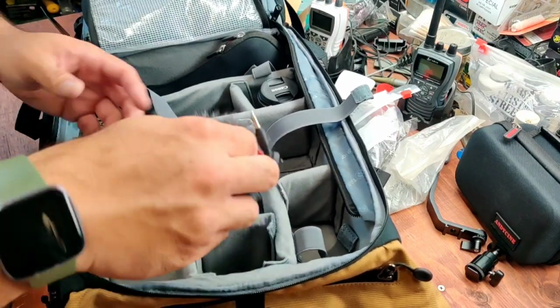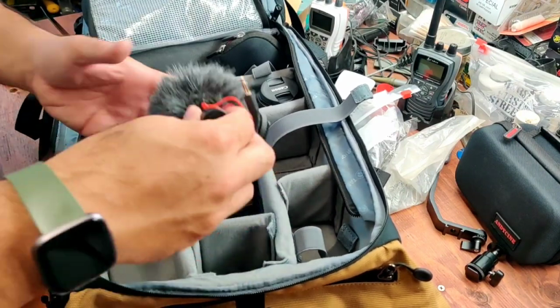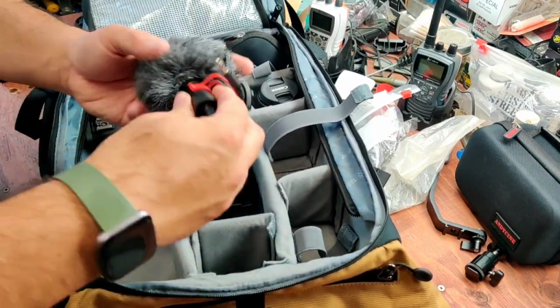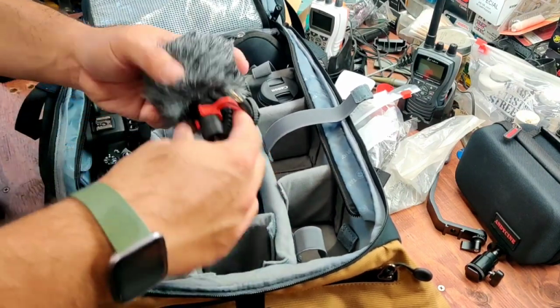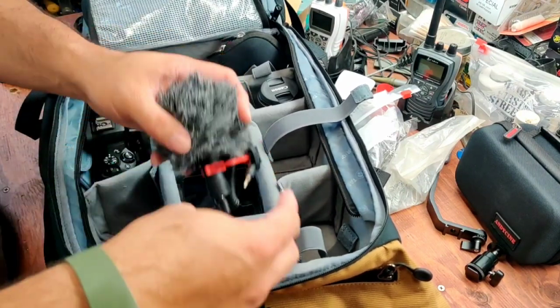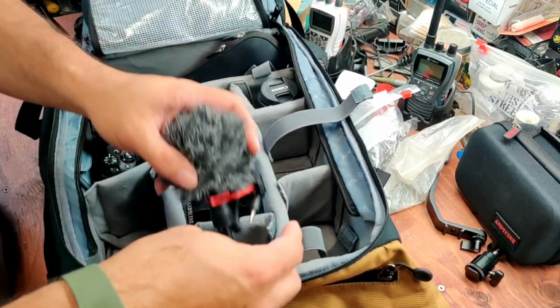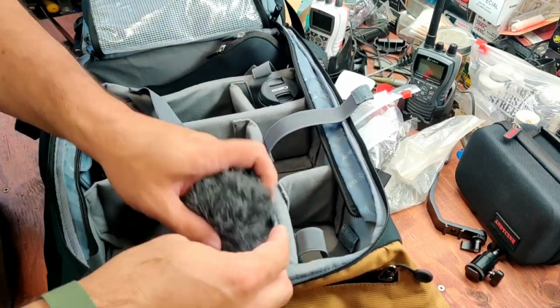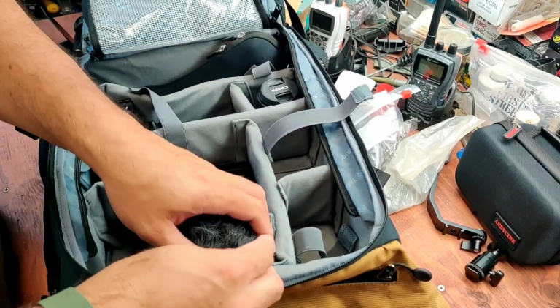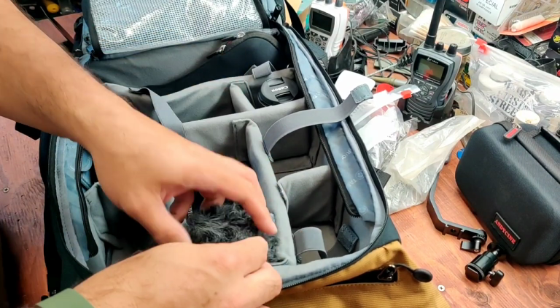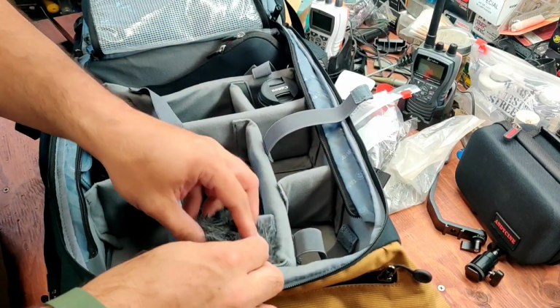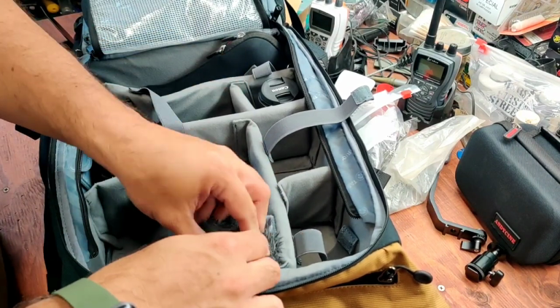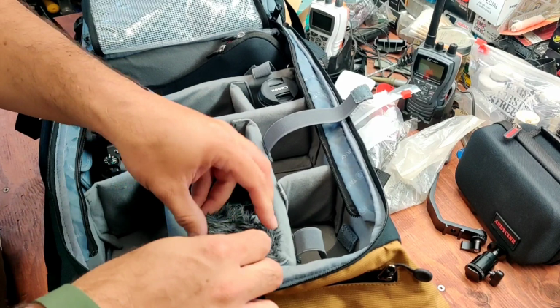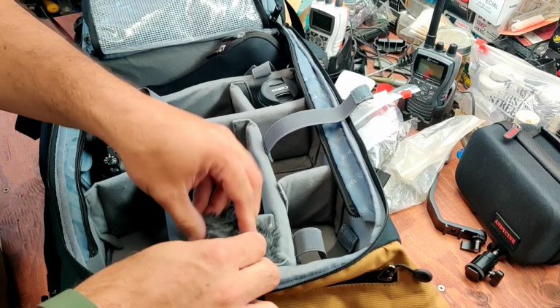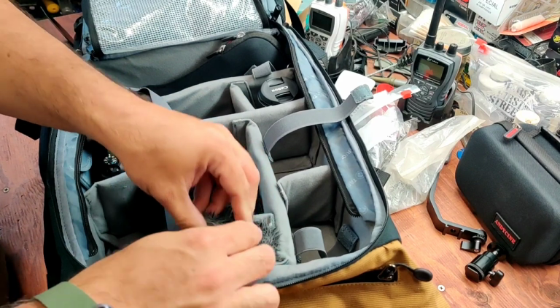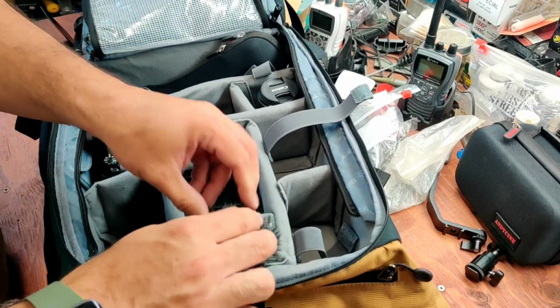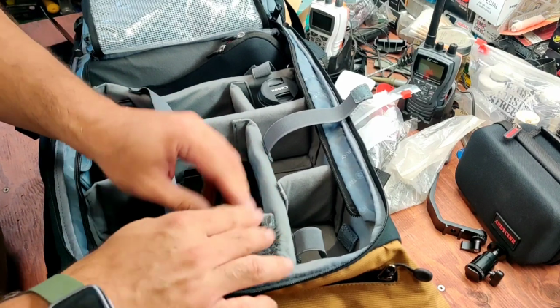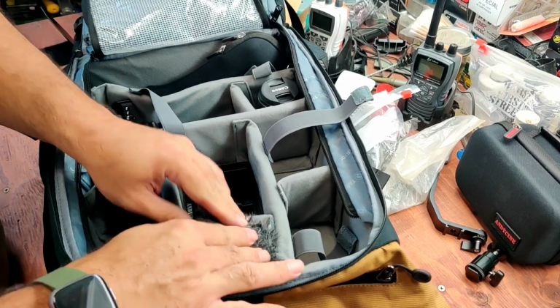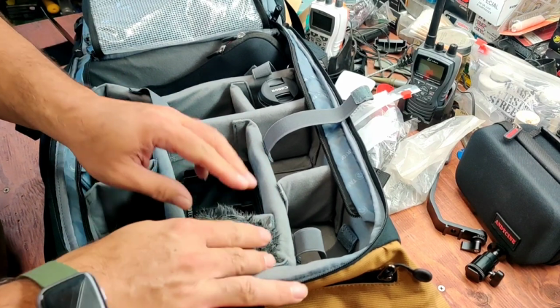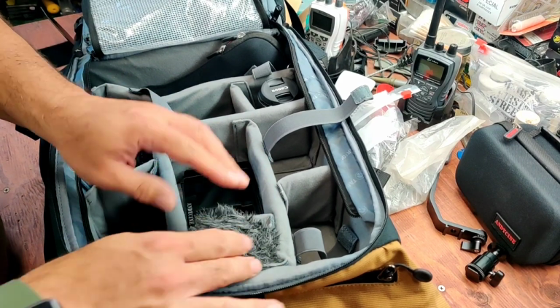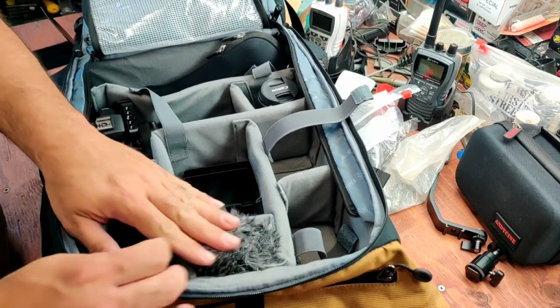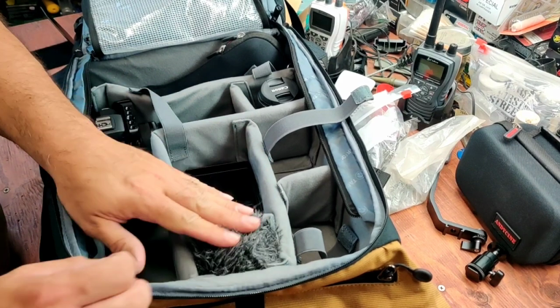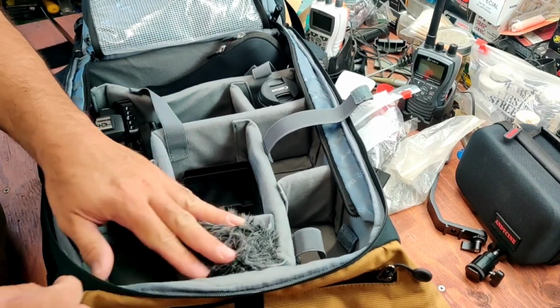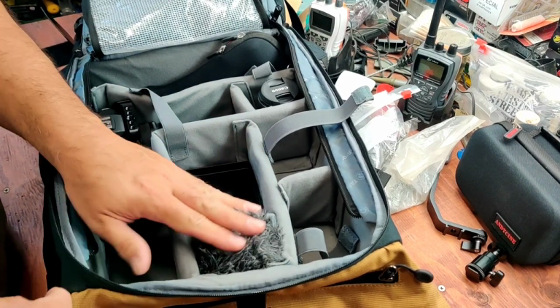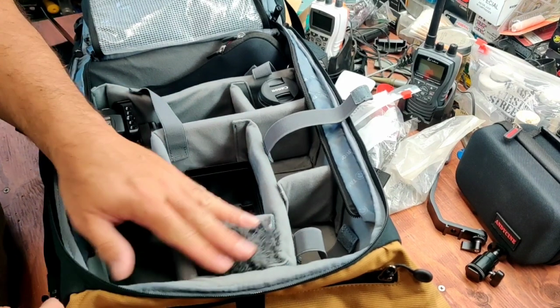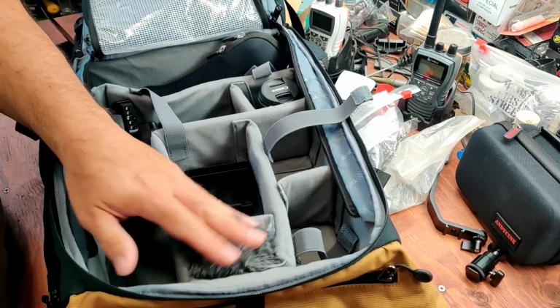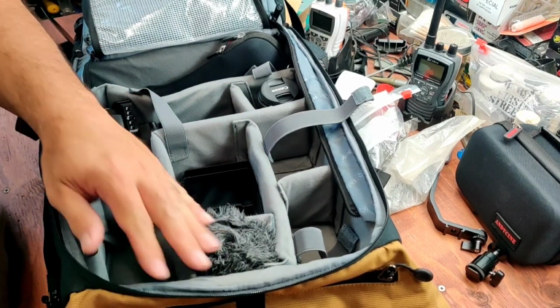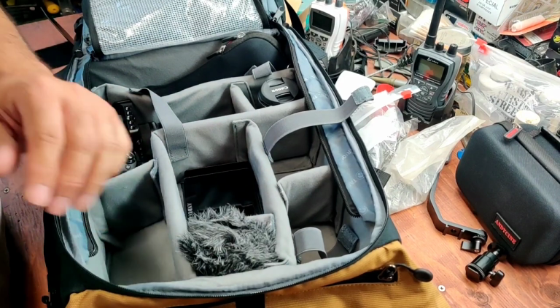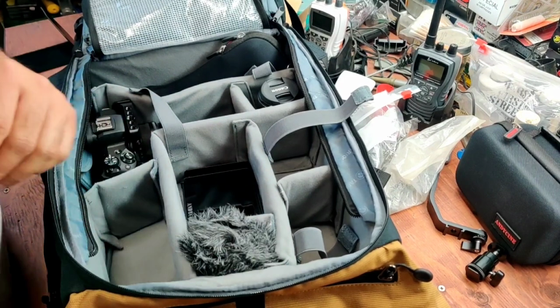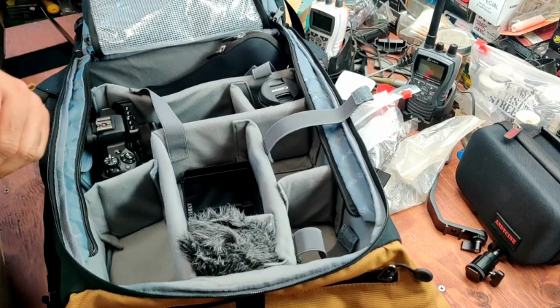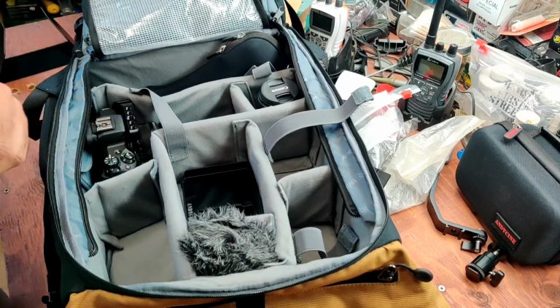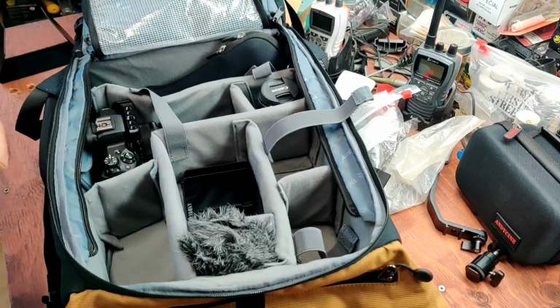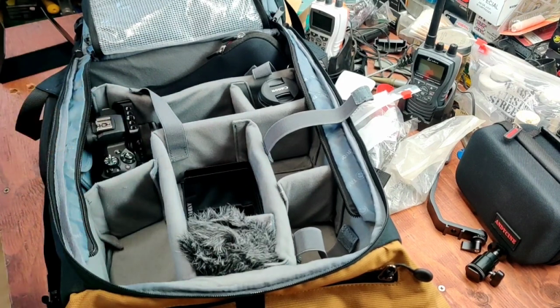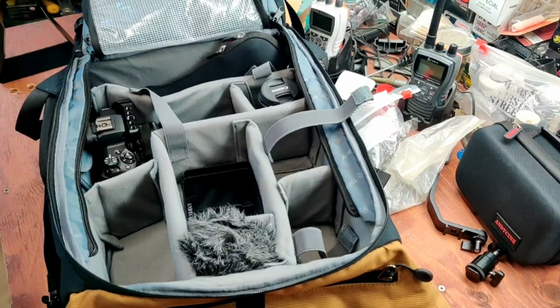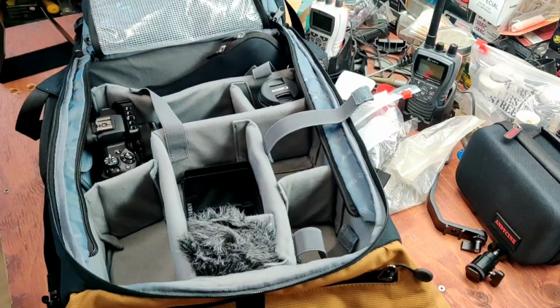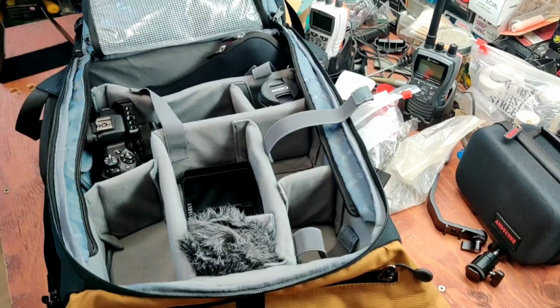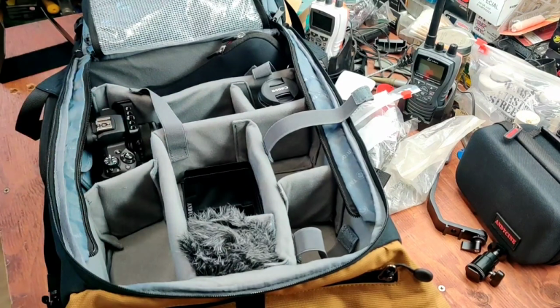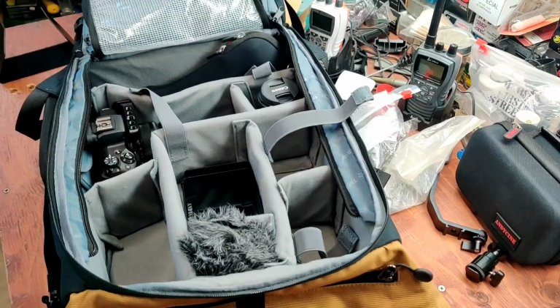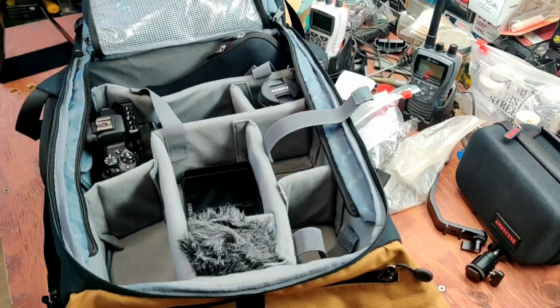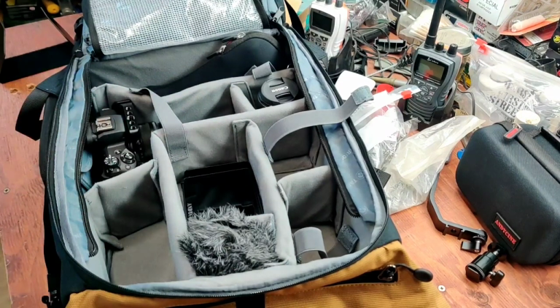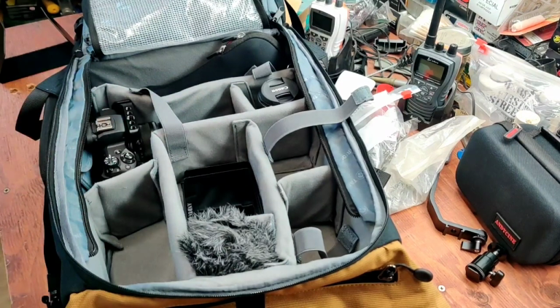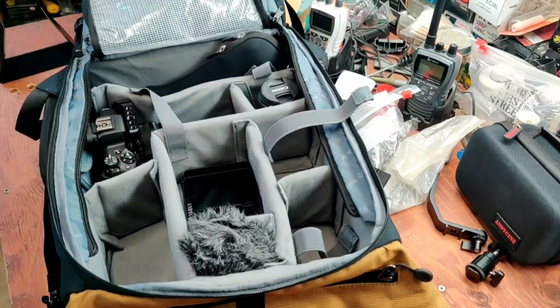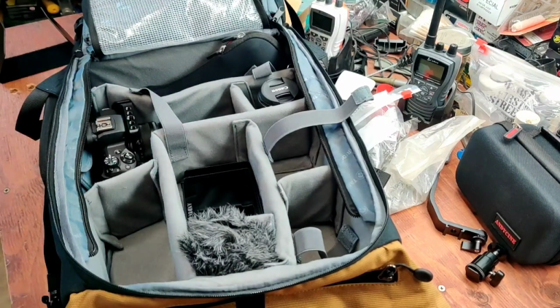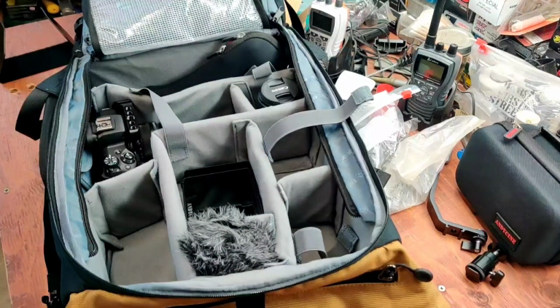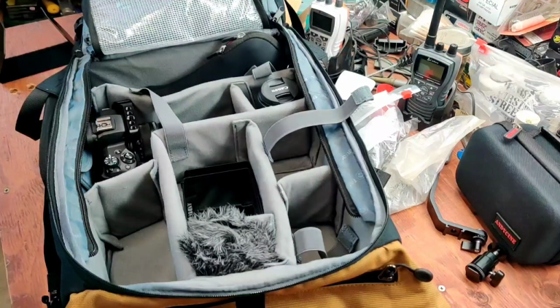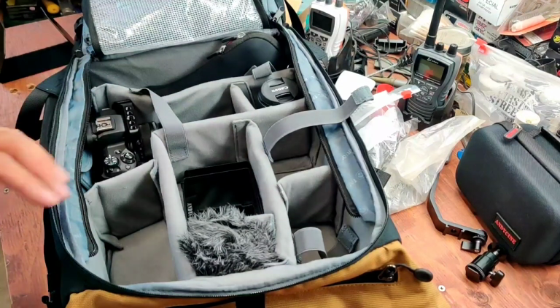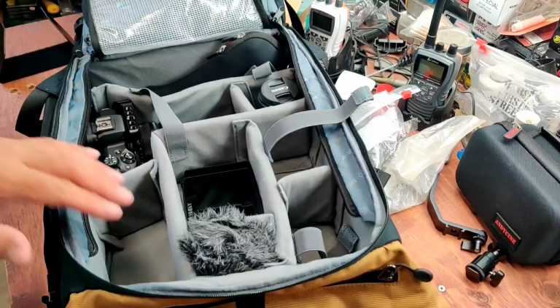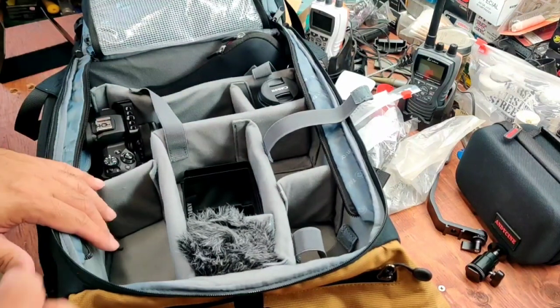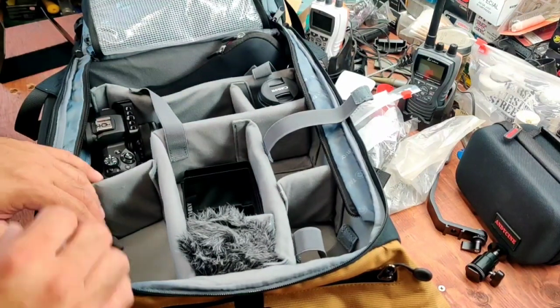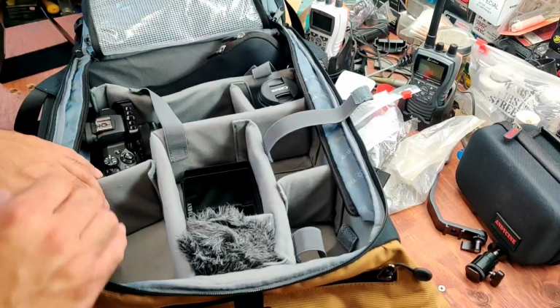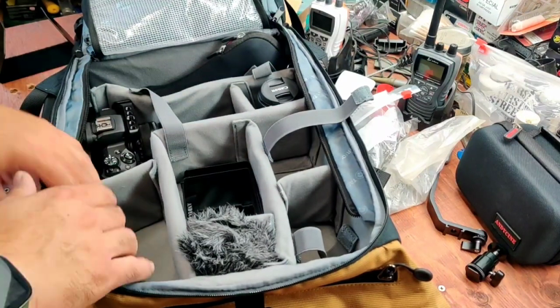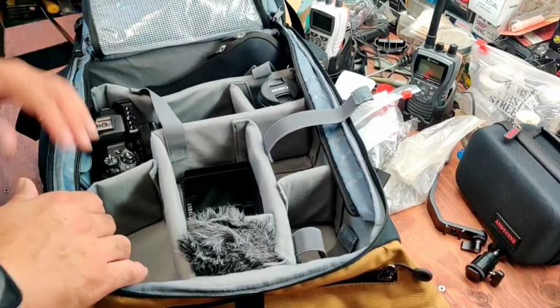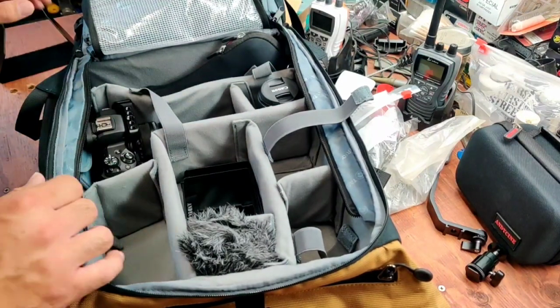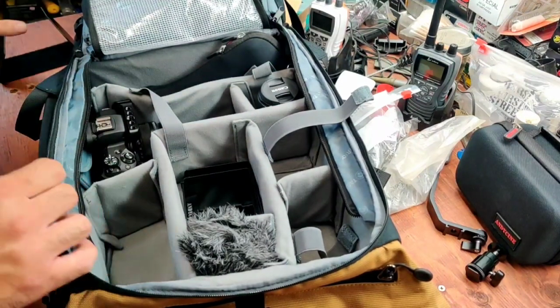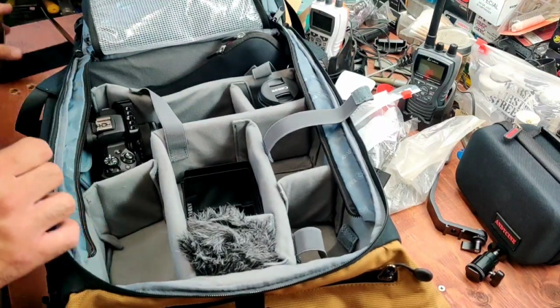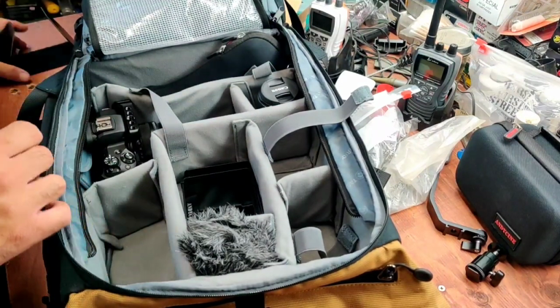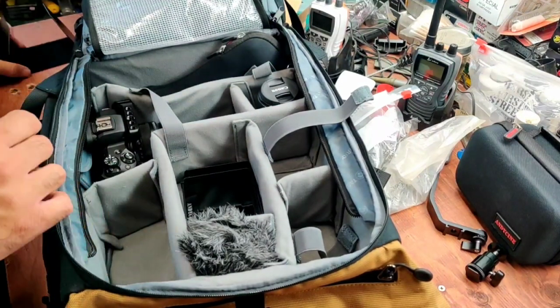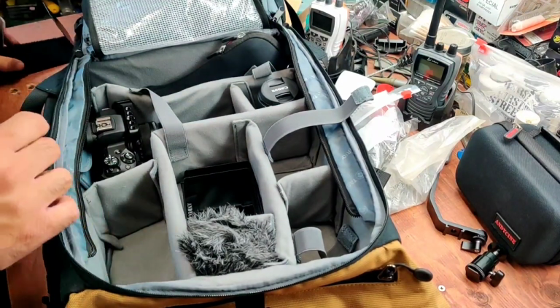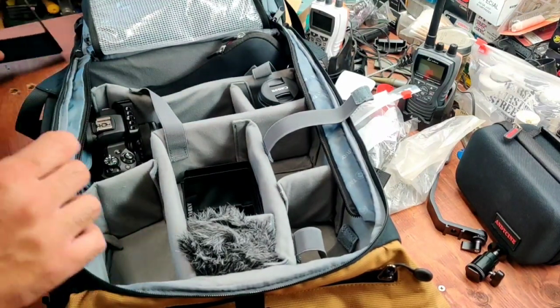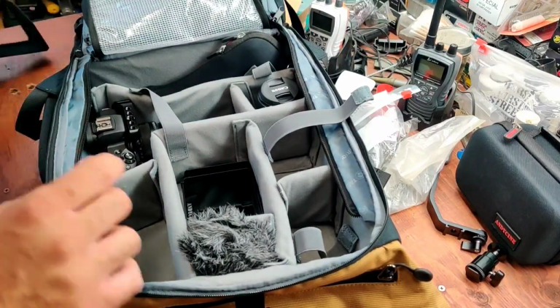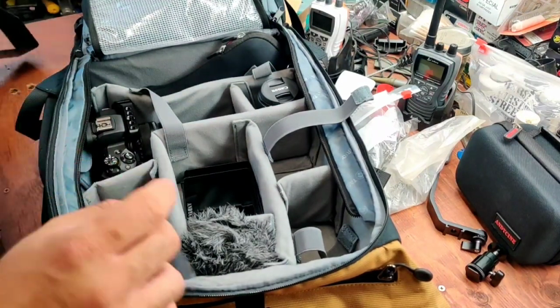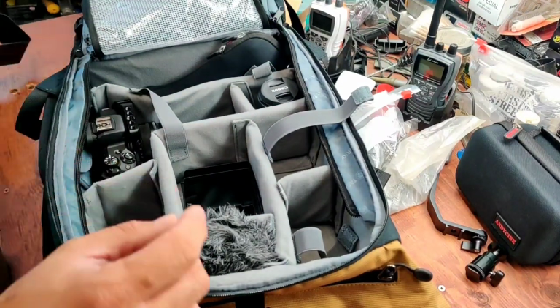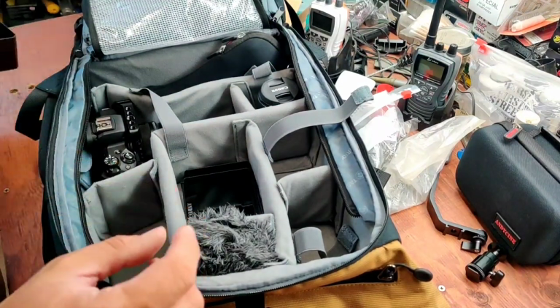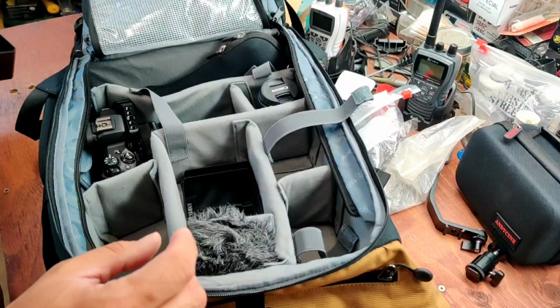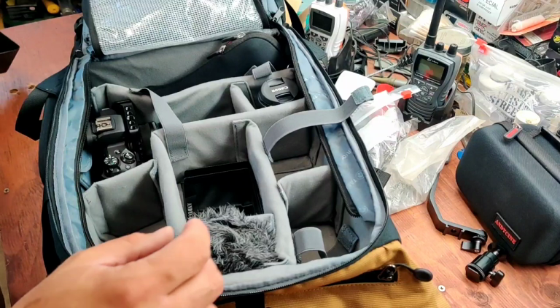There's a little gap there, and that's a perfect spot for my Movo. We're getting there, we're getting there. It's taking time.